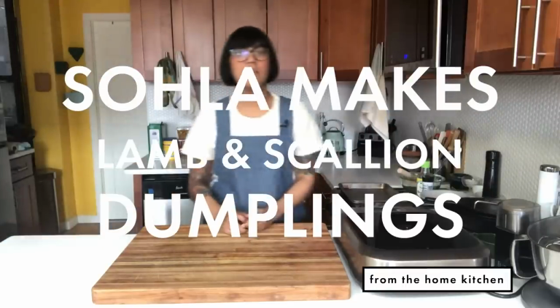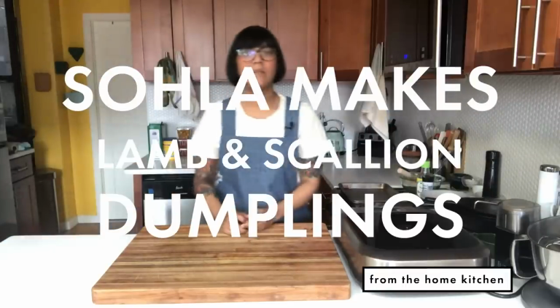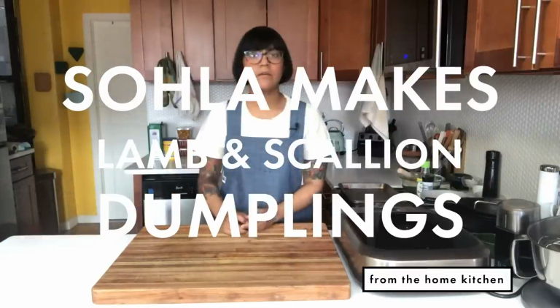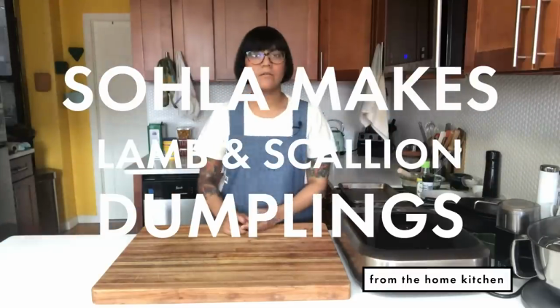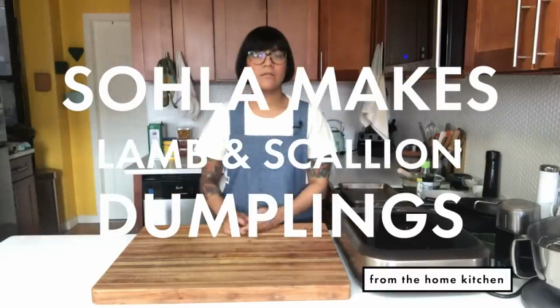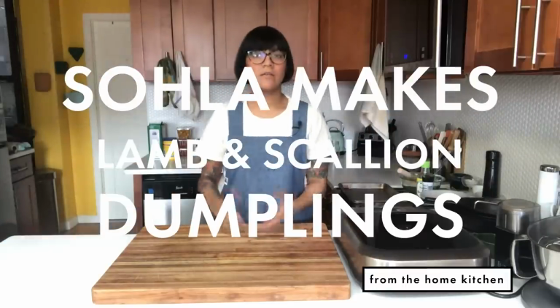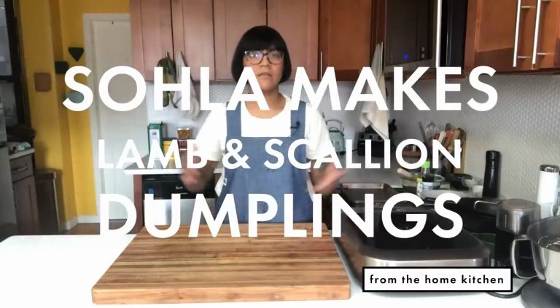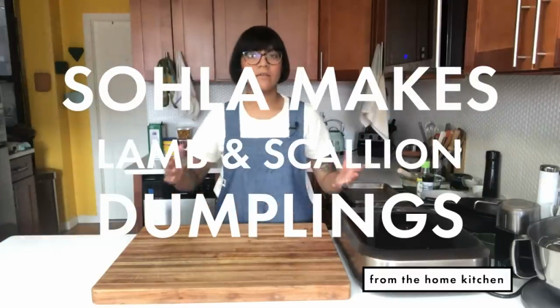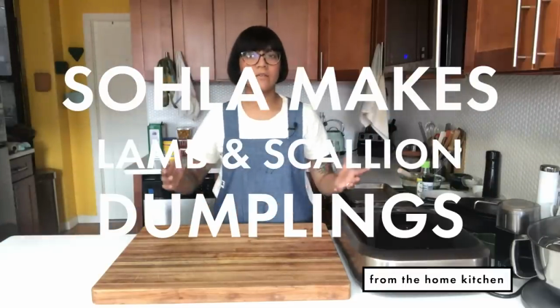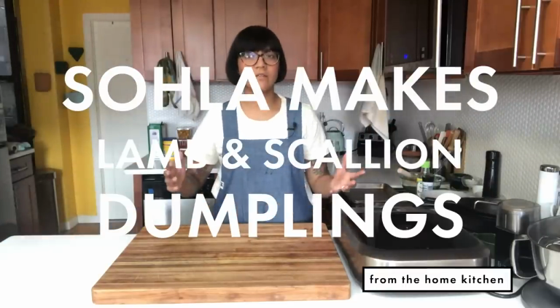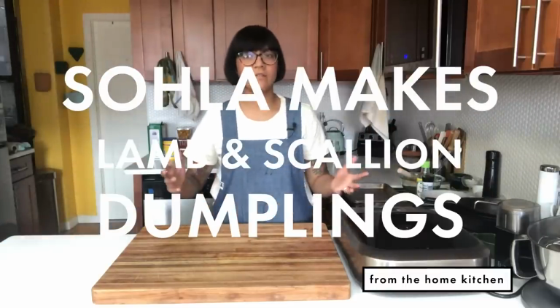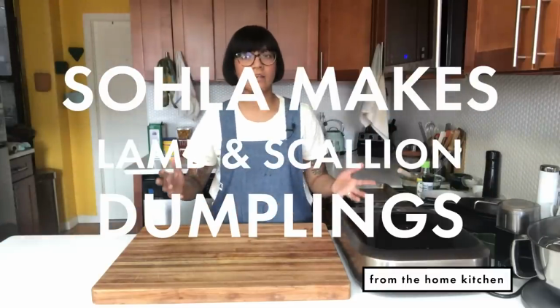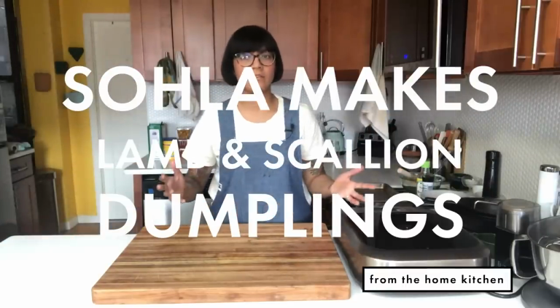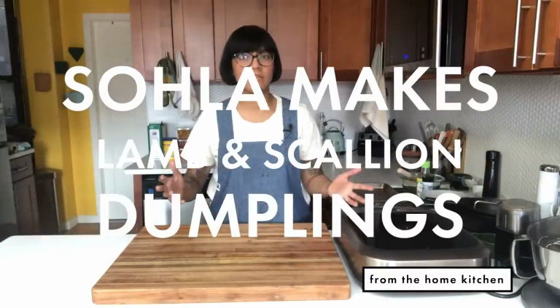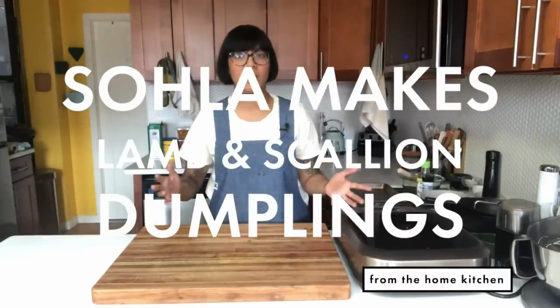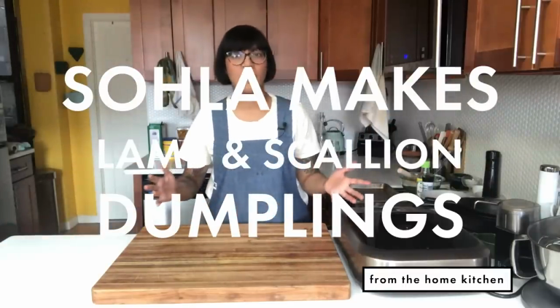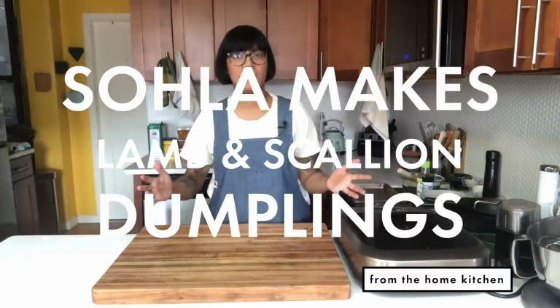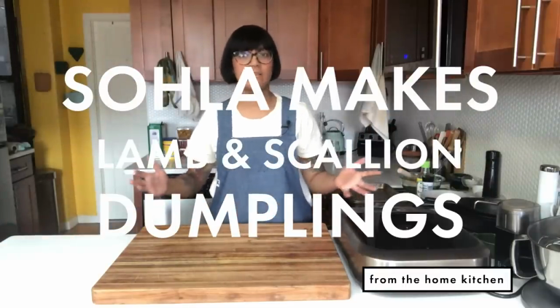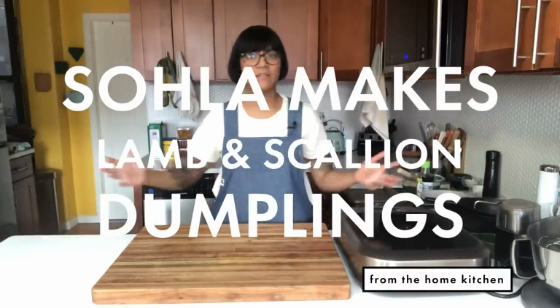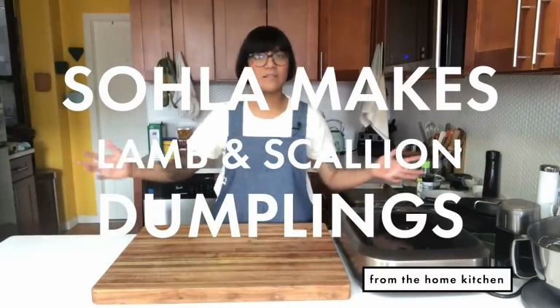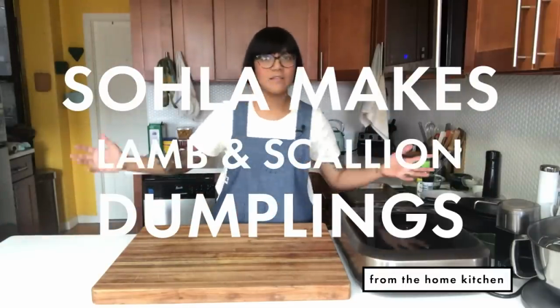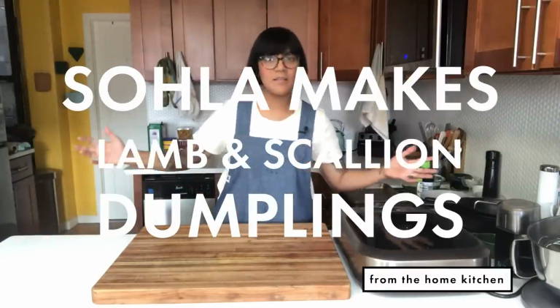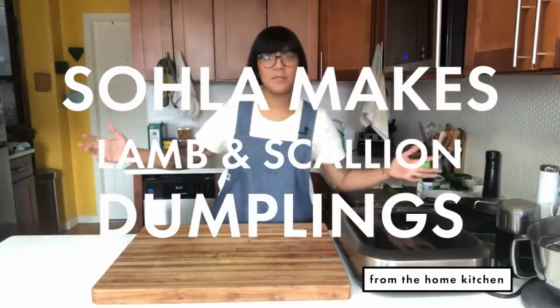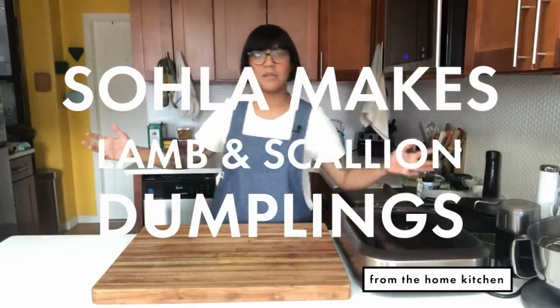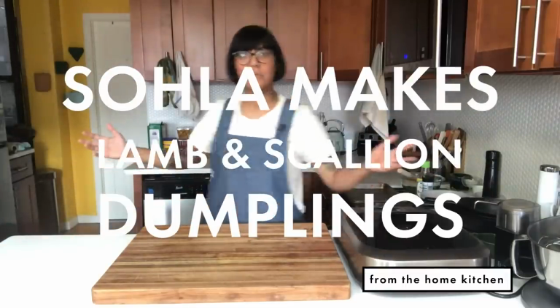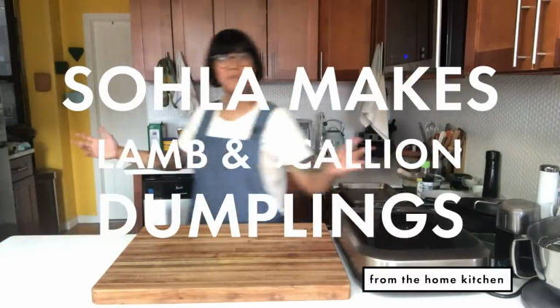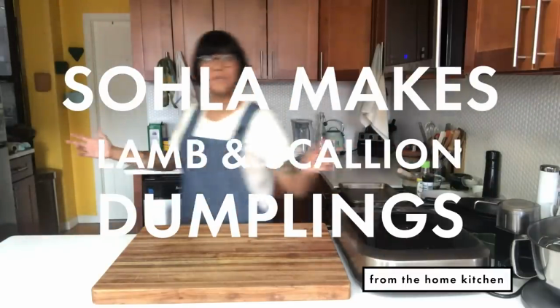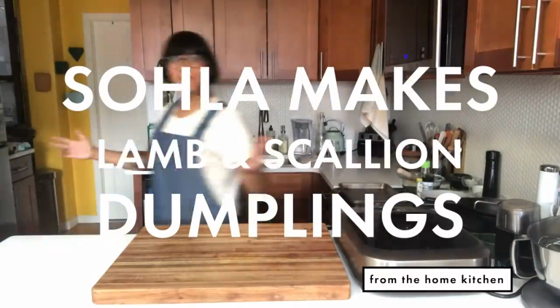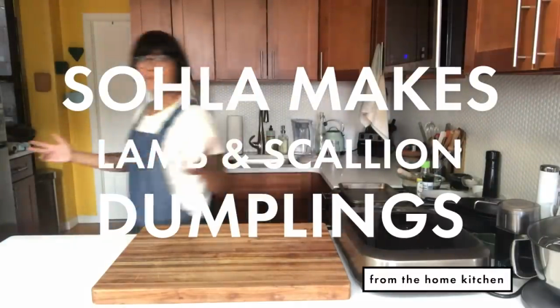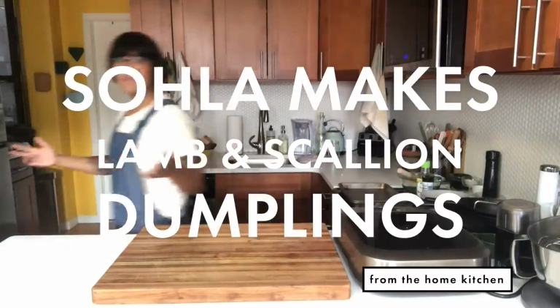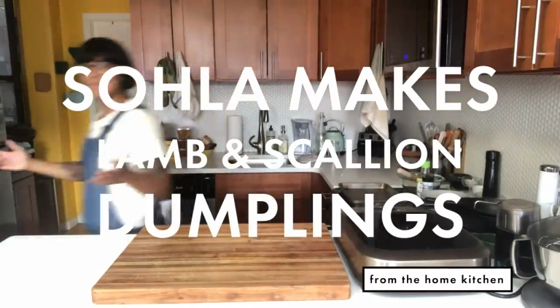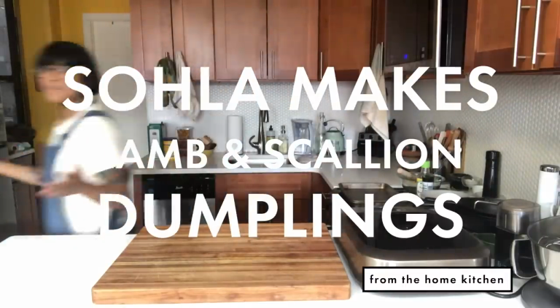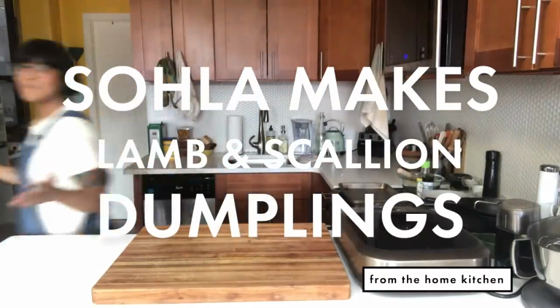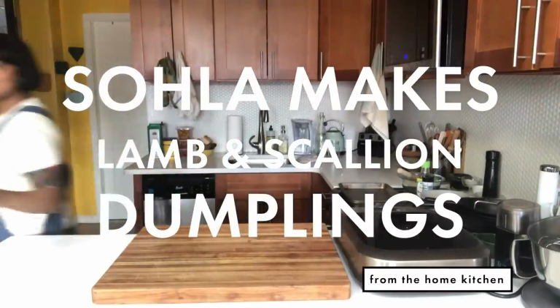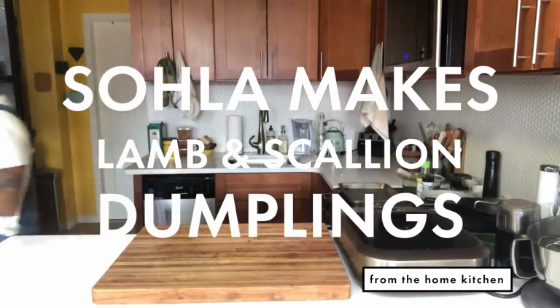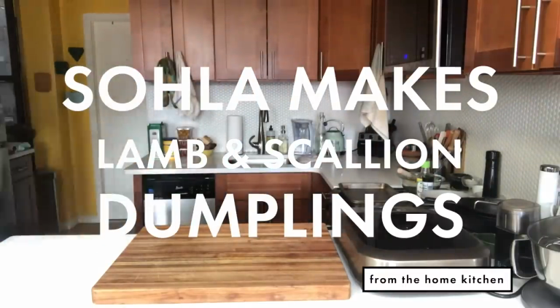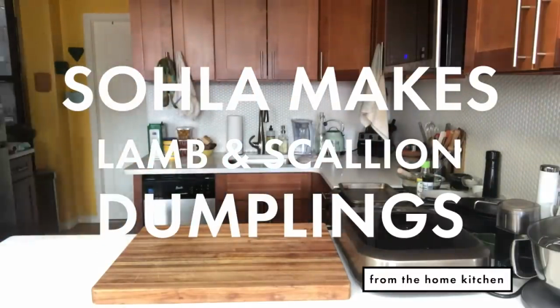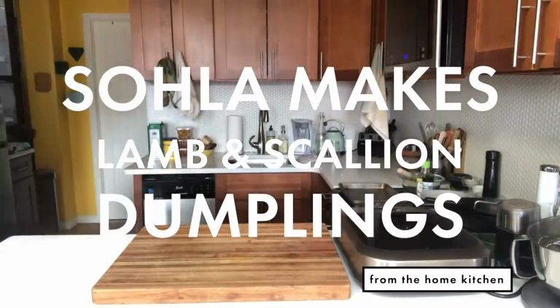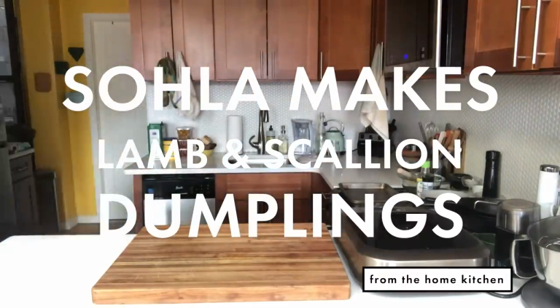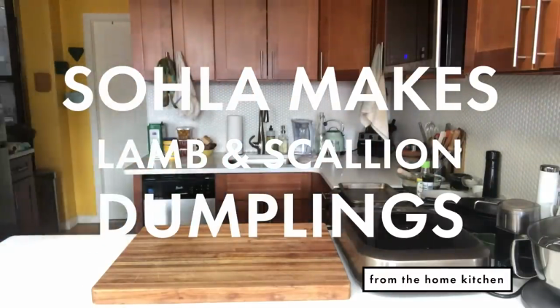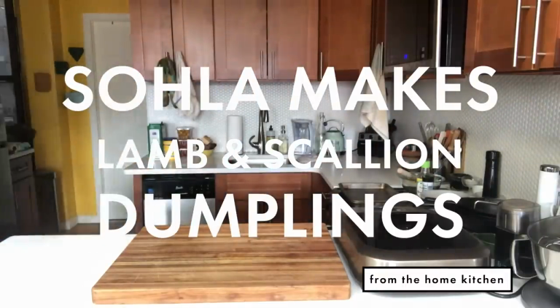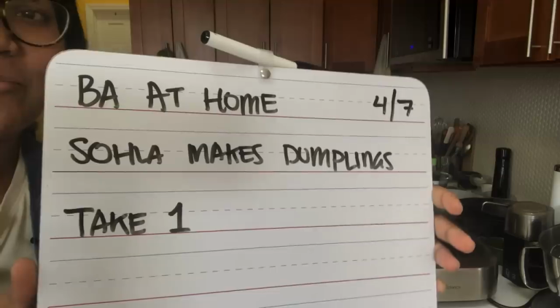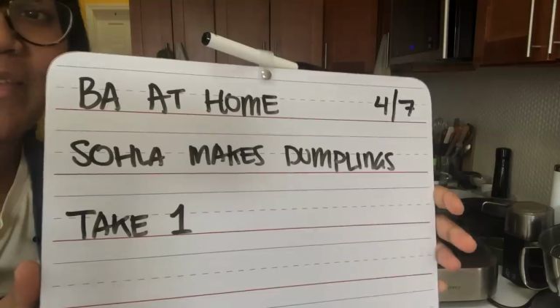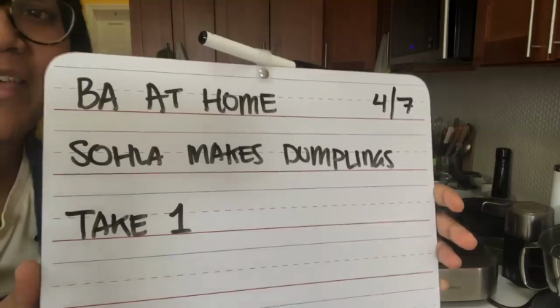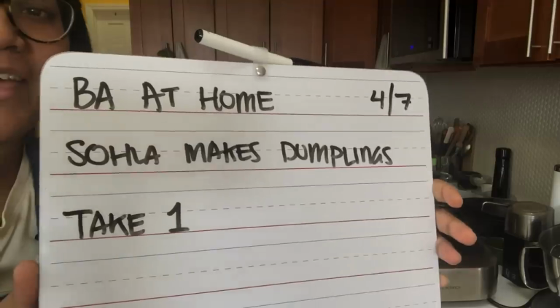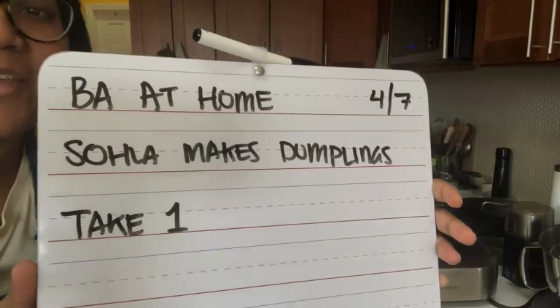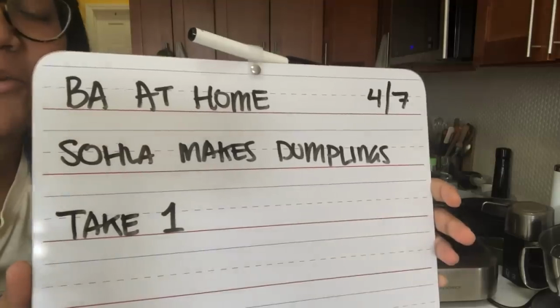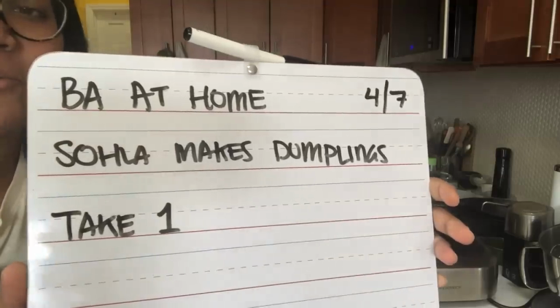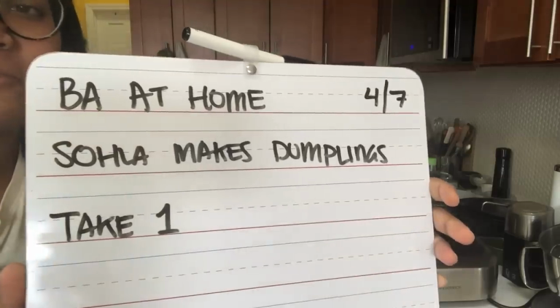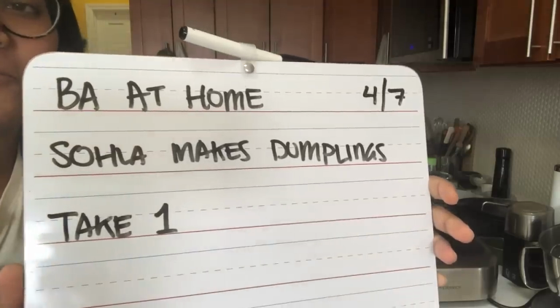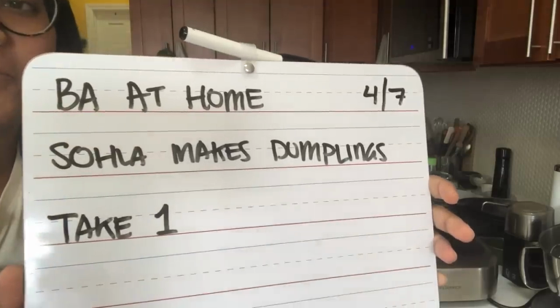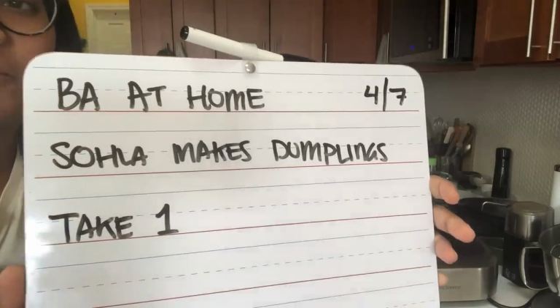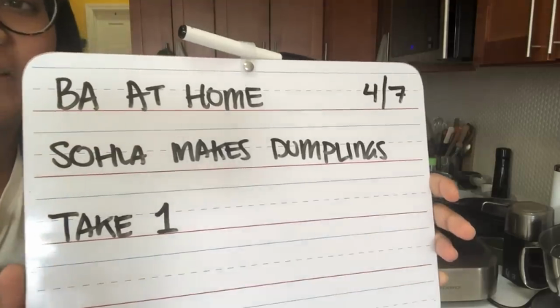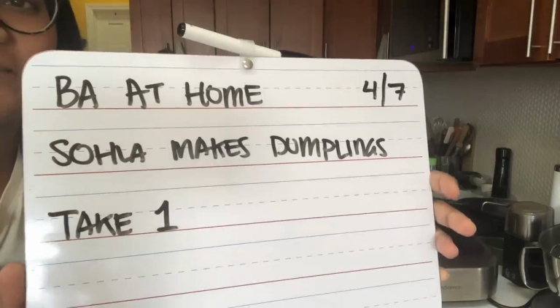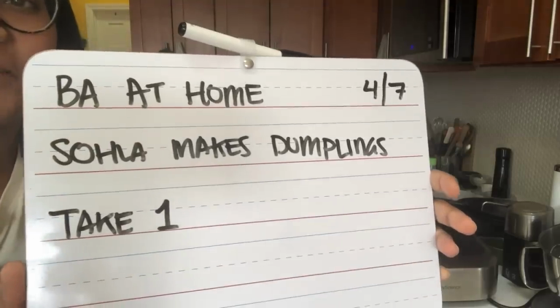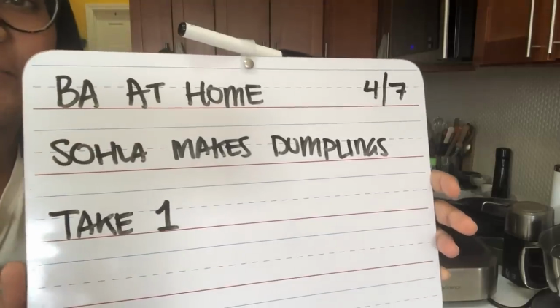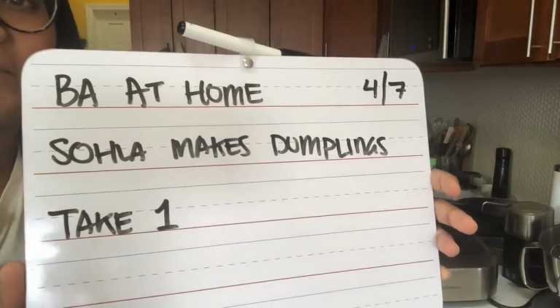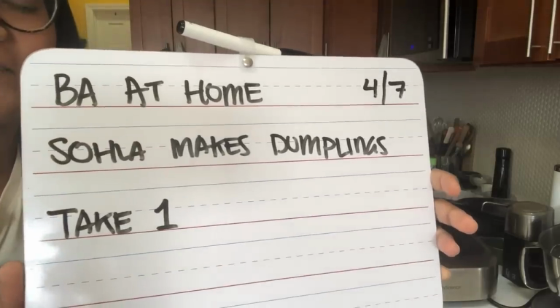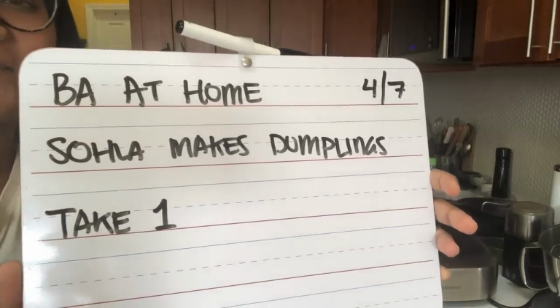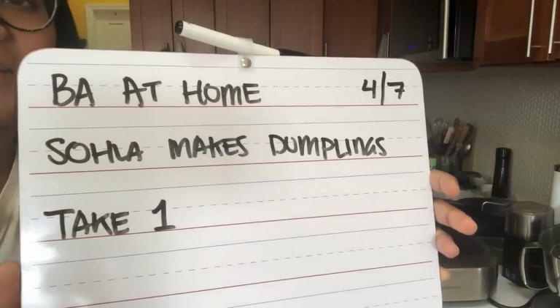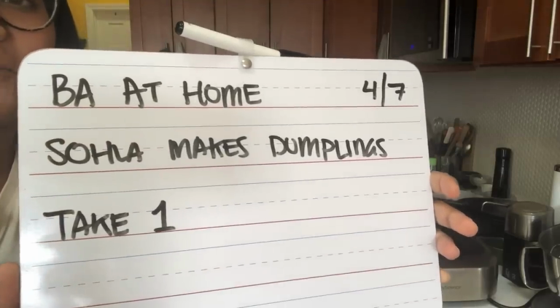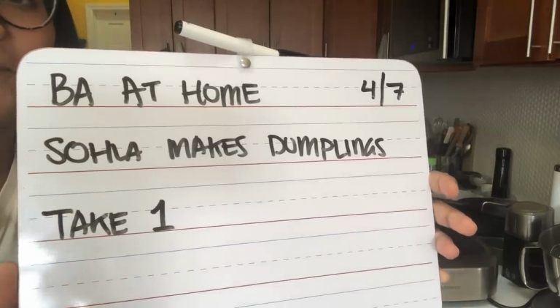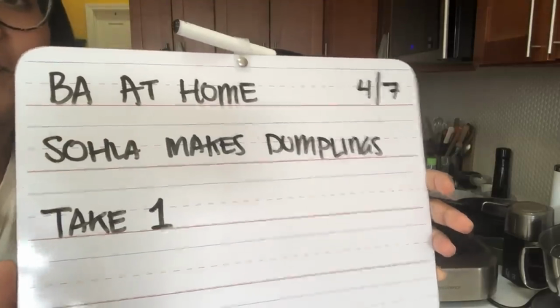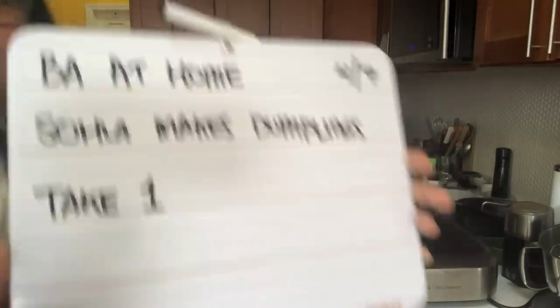Hello, here is a test shot. Let me know what you think. BA at home solo makes dumplings, take one.